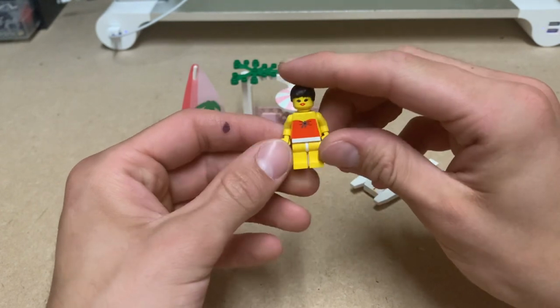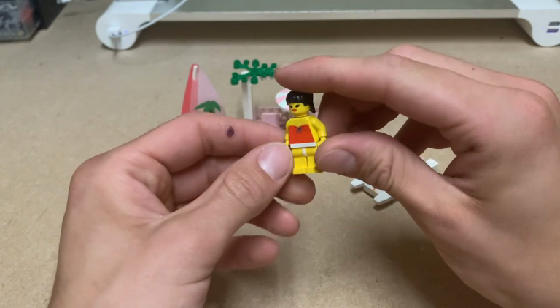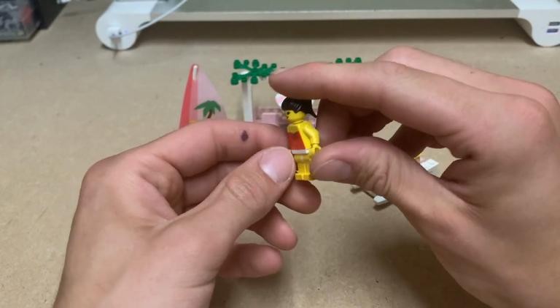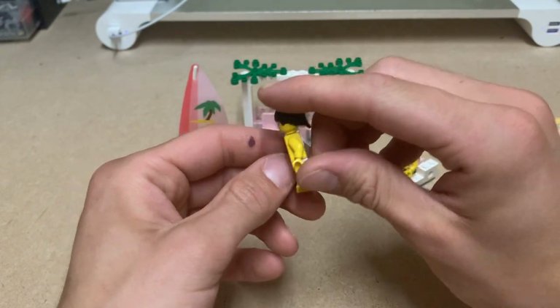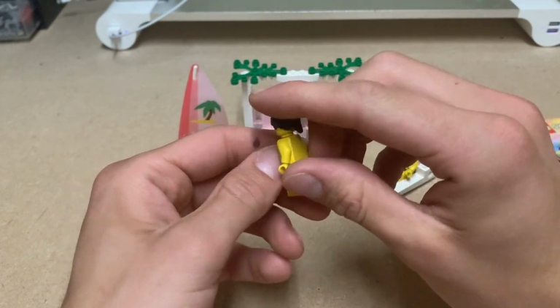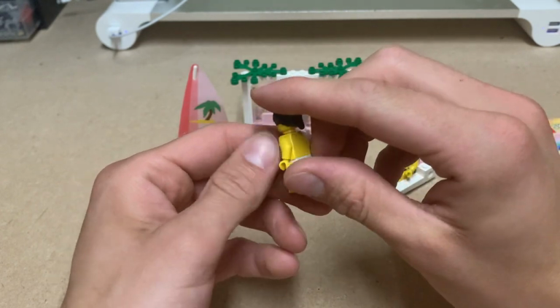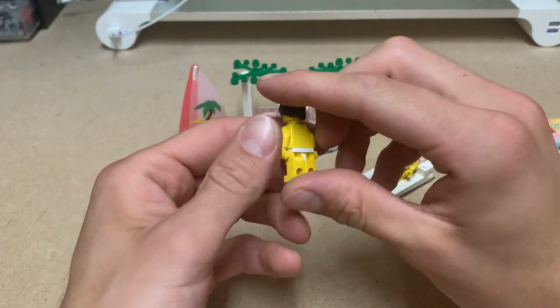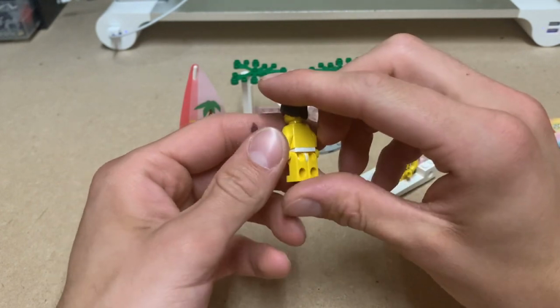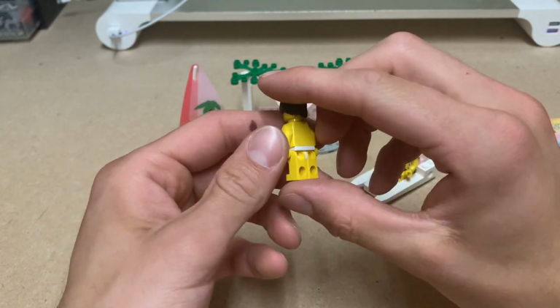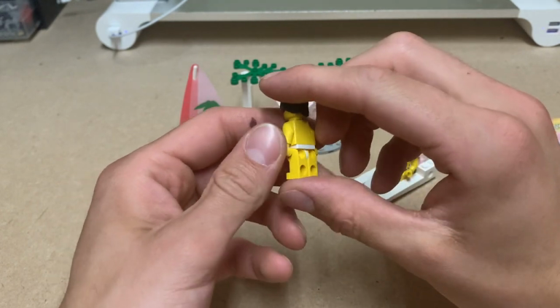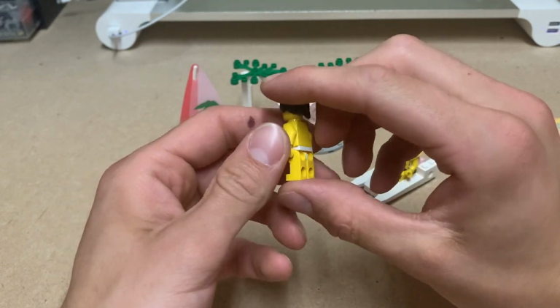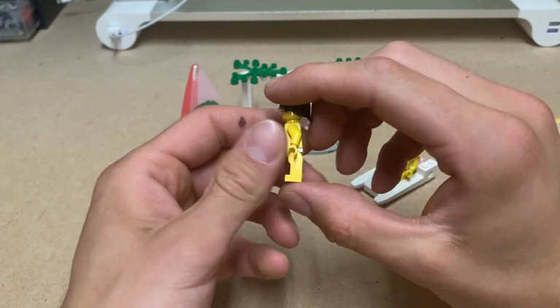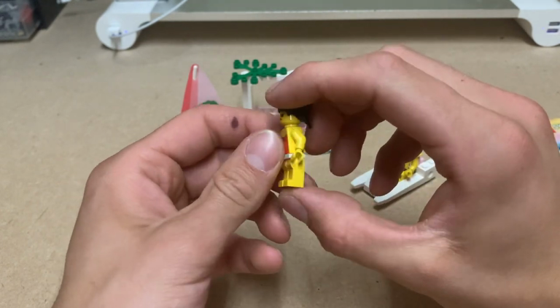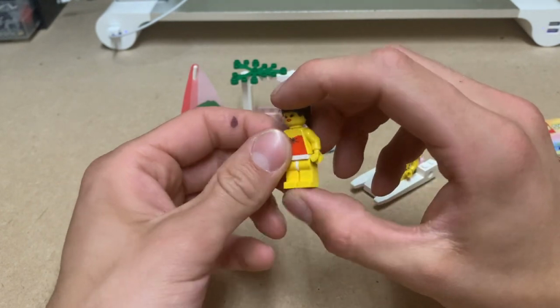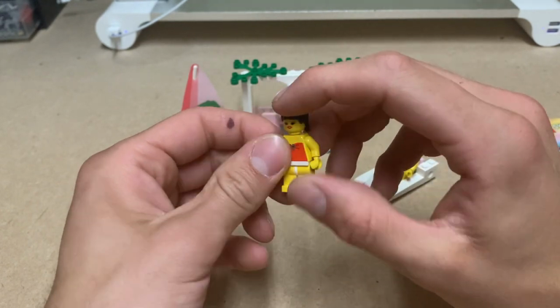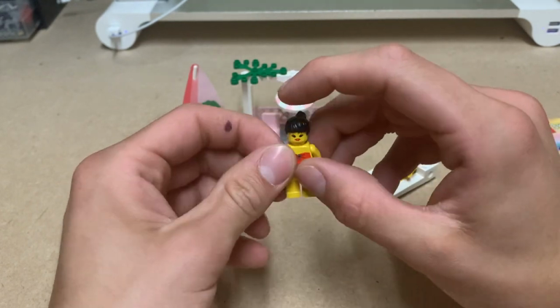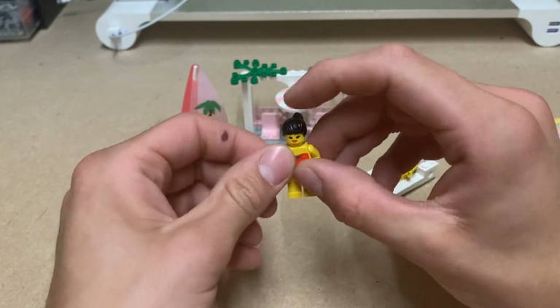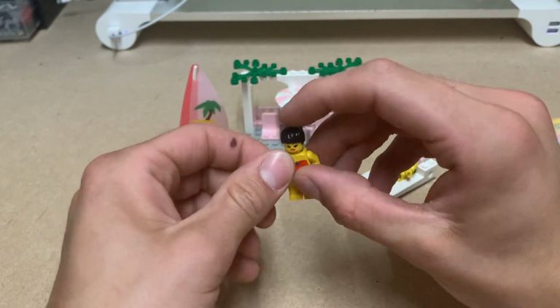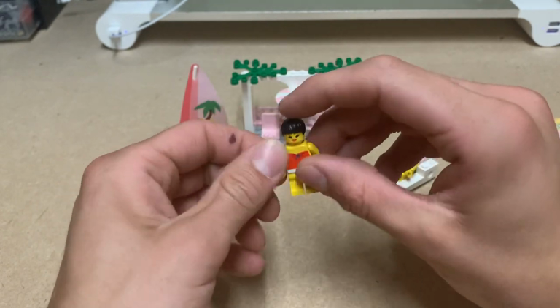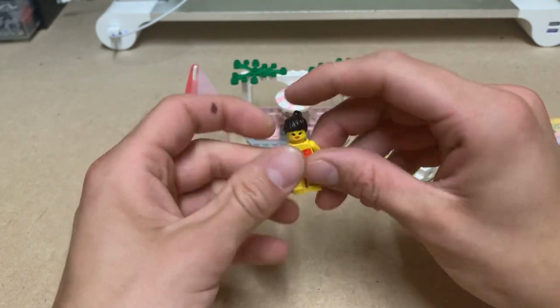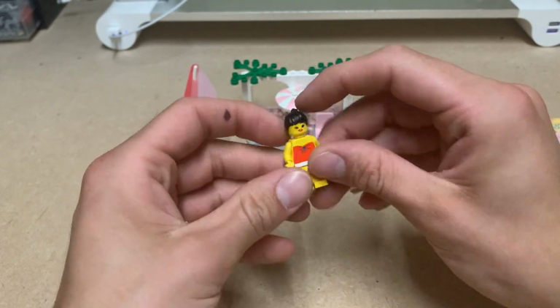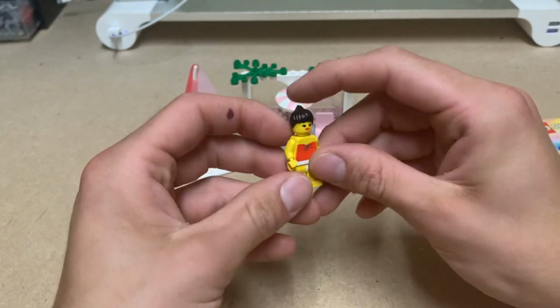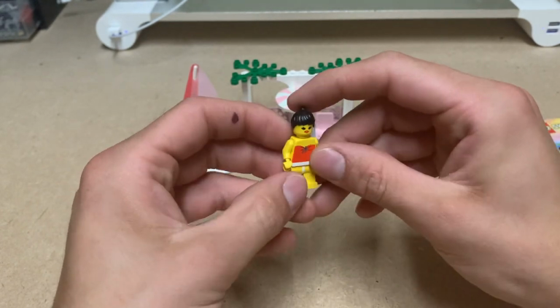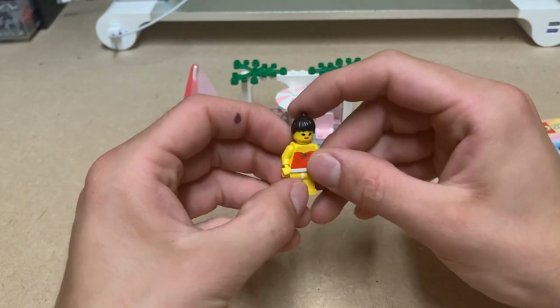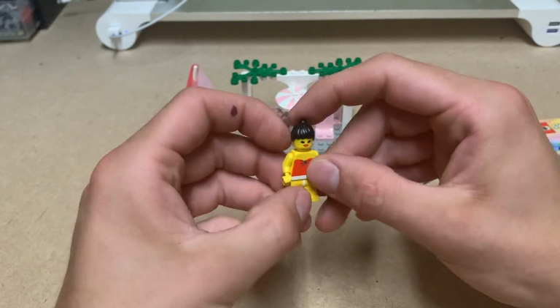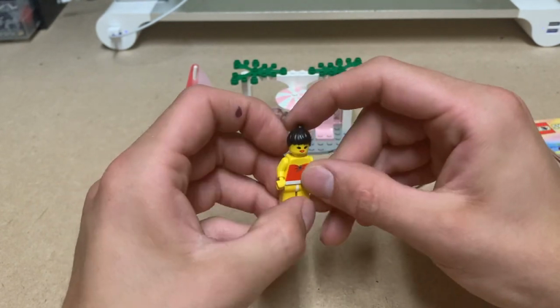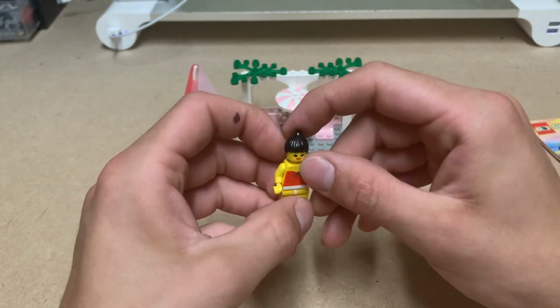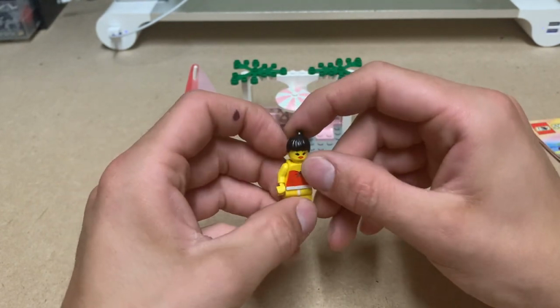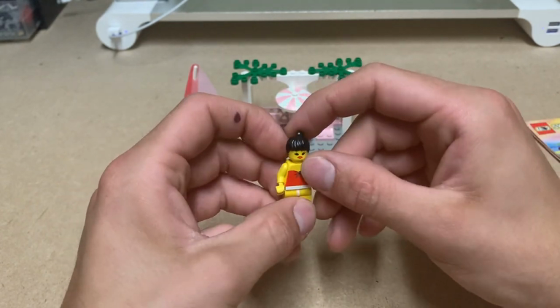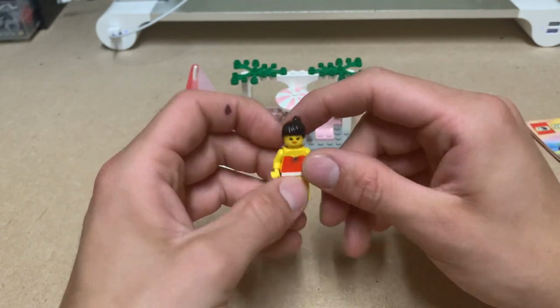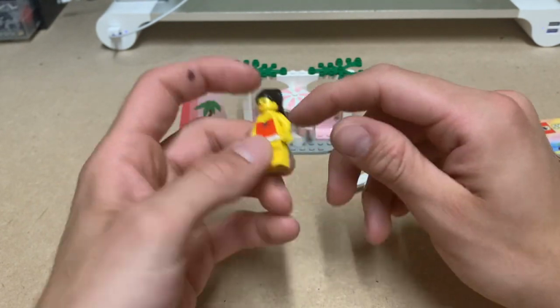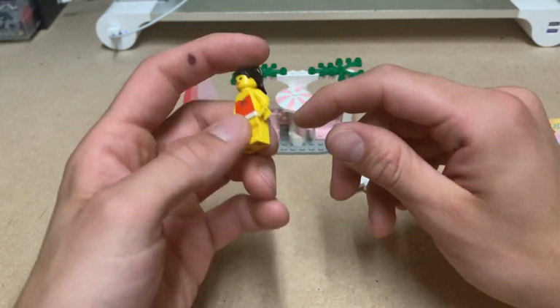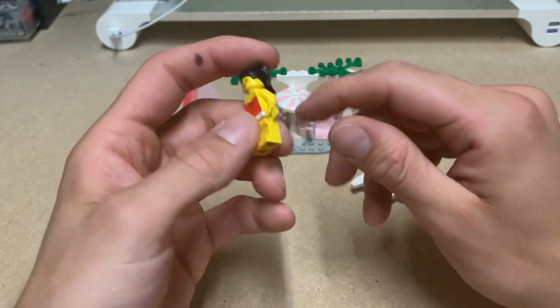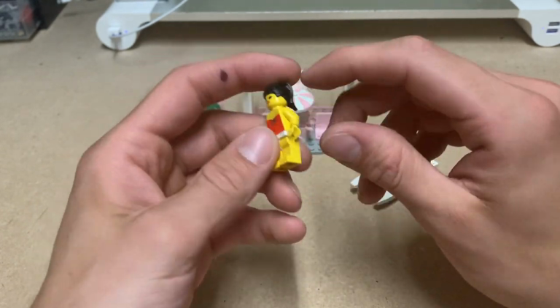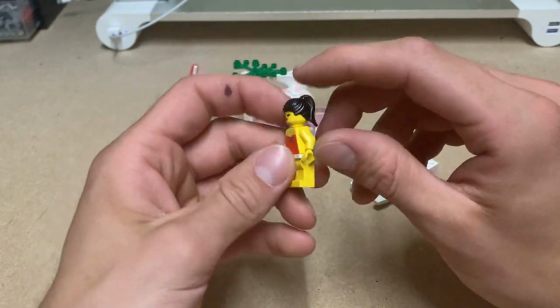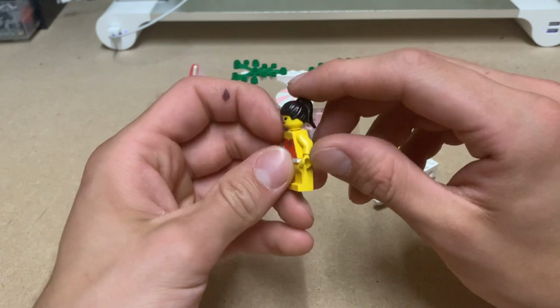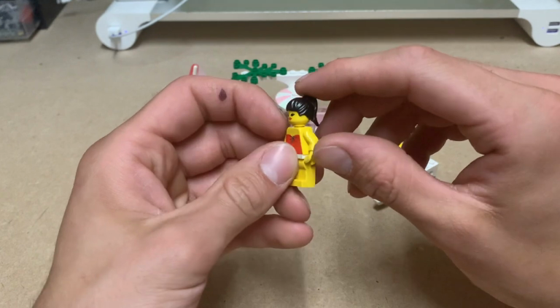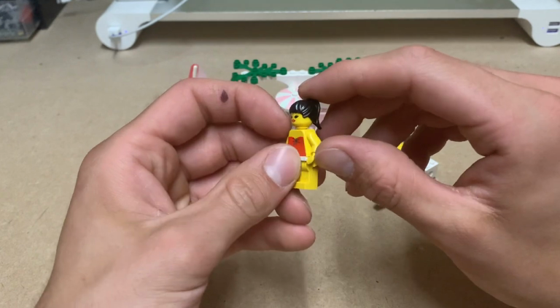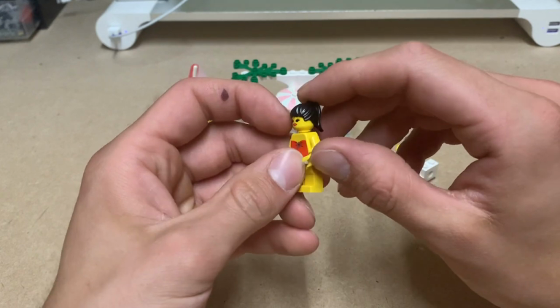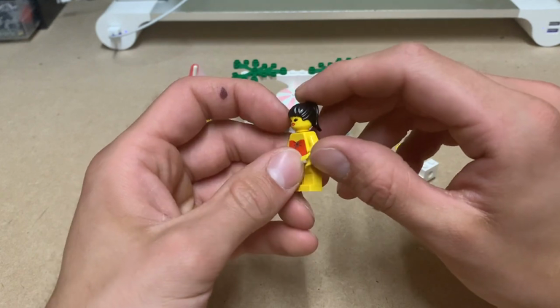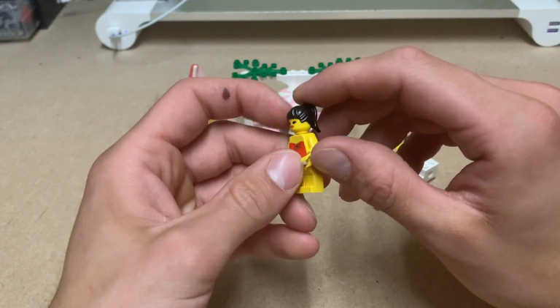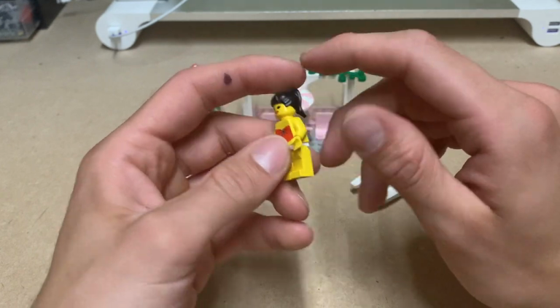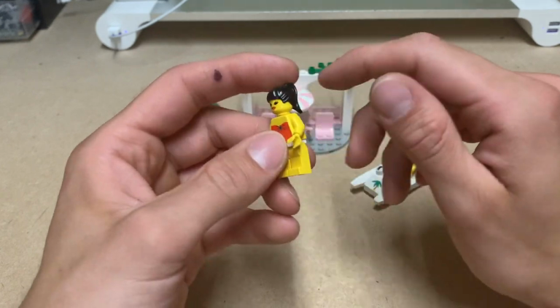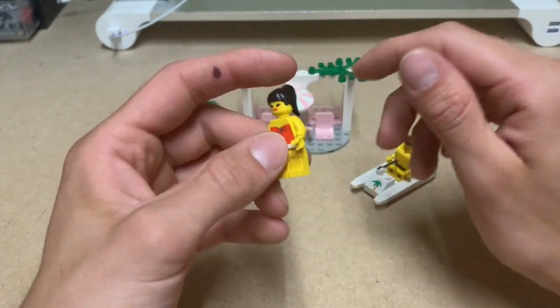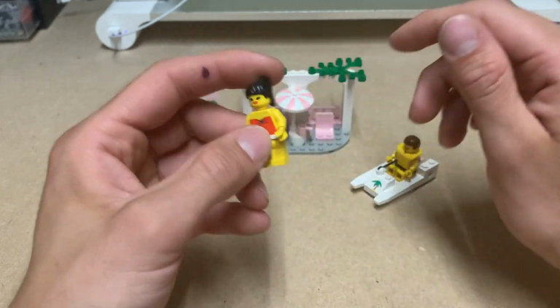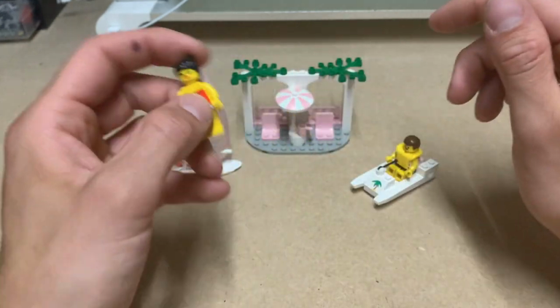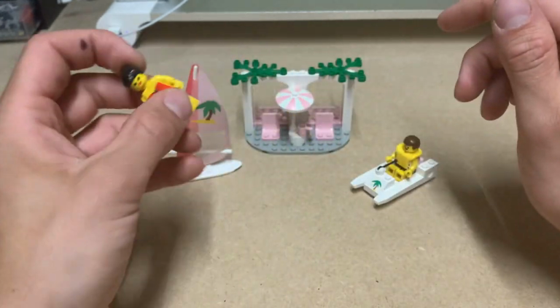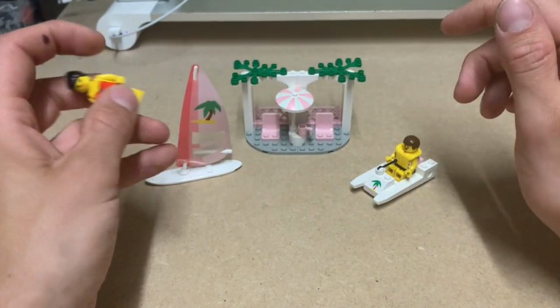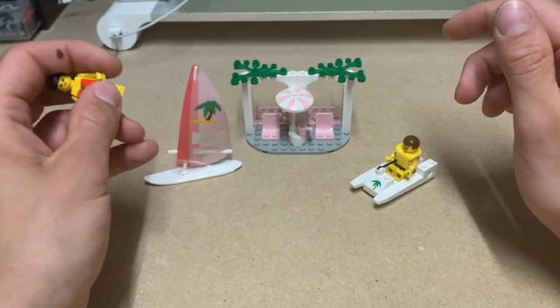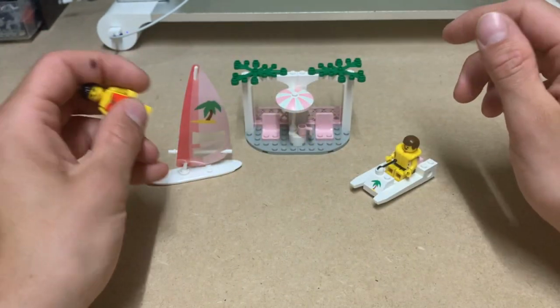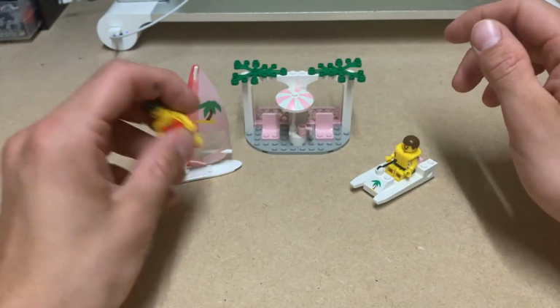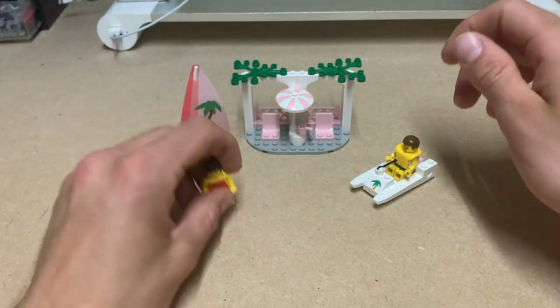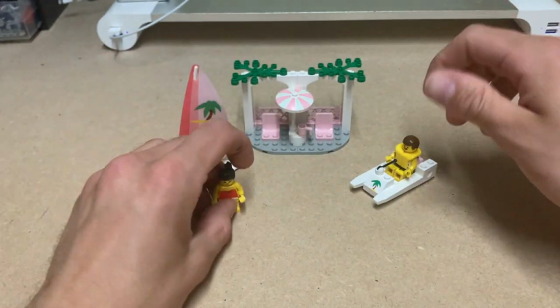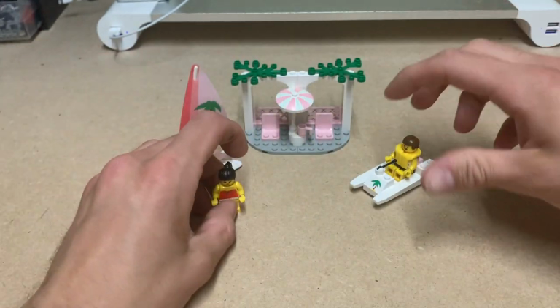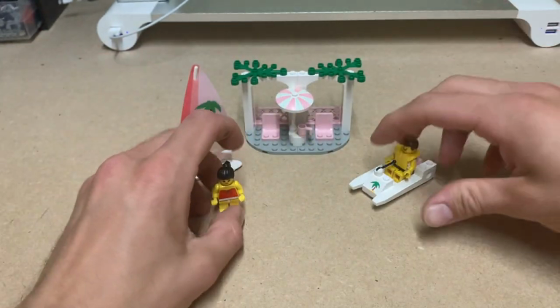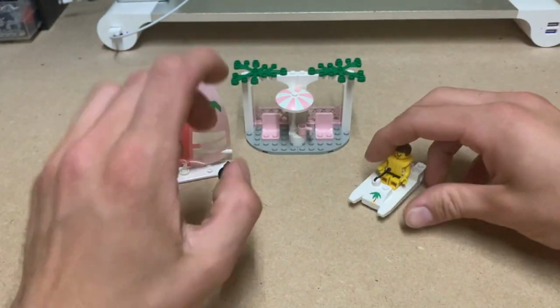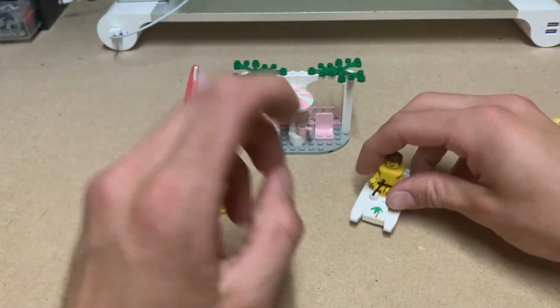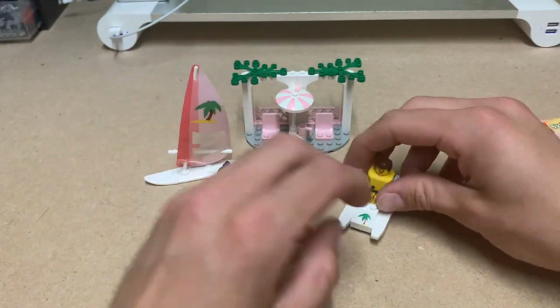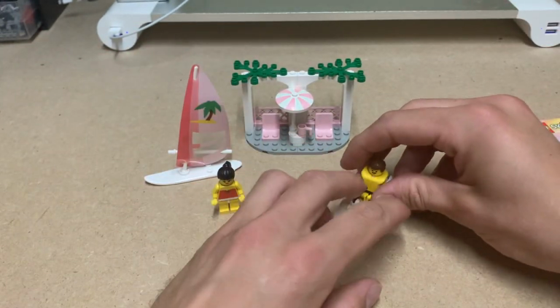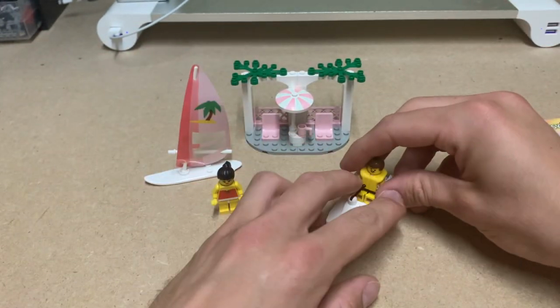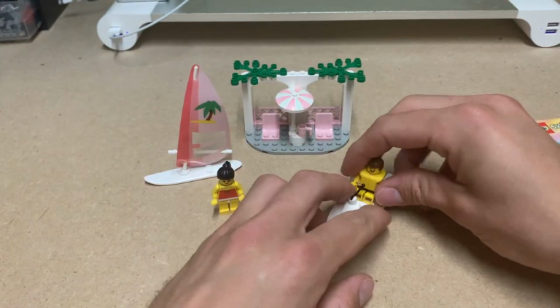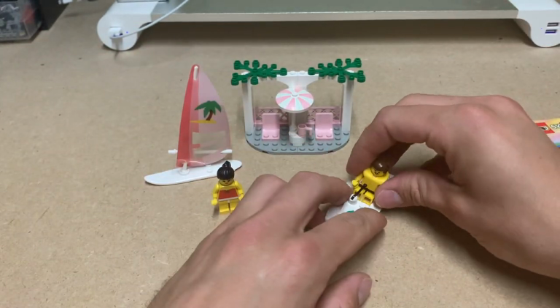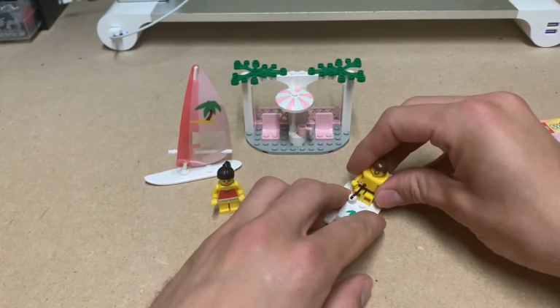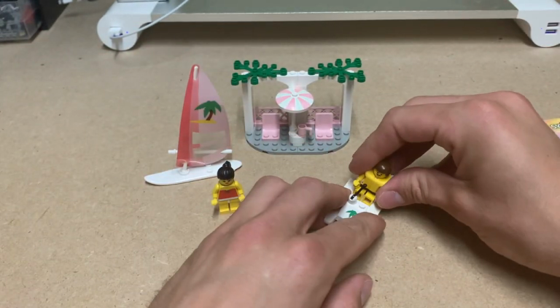I always used to try to collect the yellow torsos and all that when we were children, because then we could make people who are swimming or basically naked.